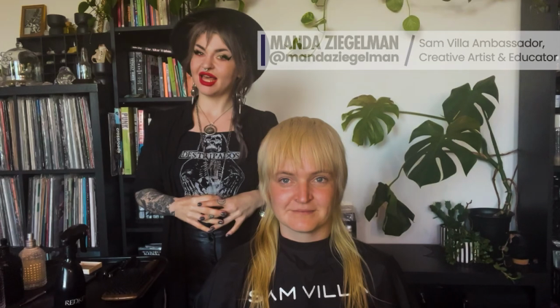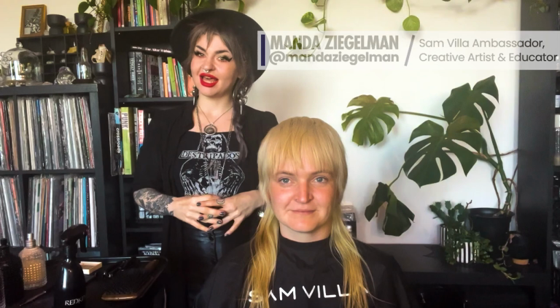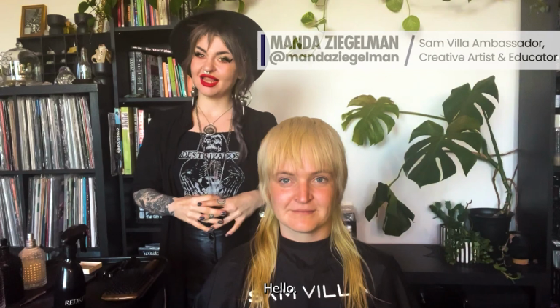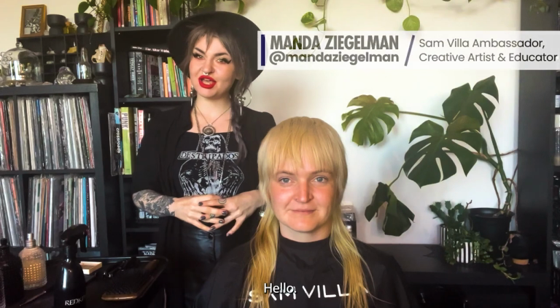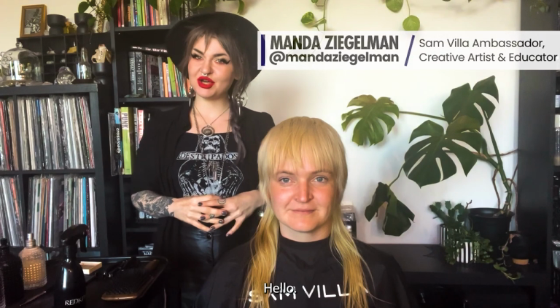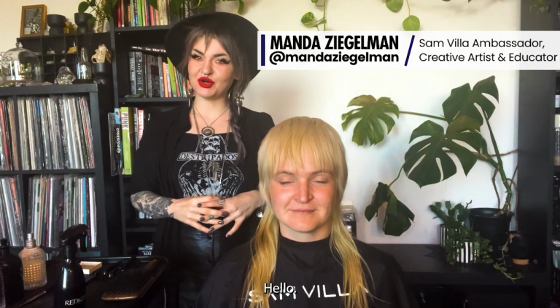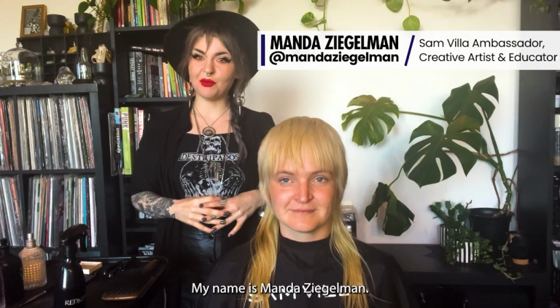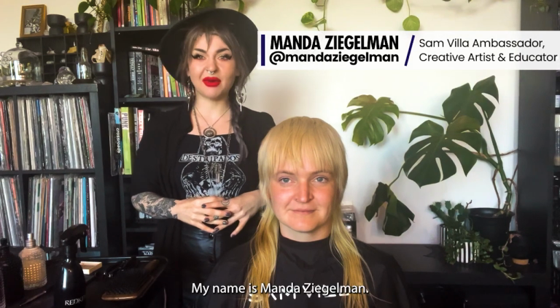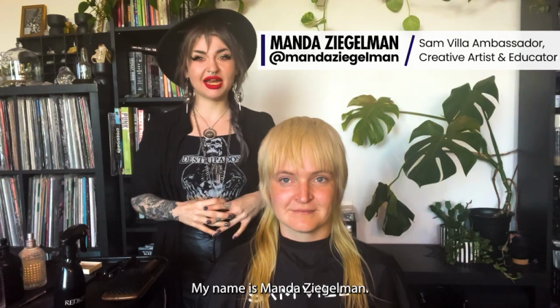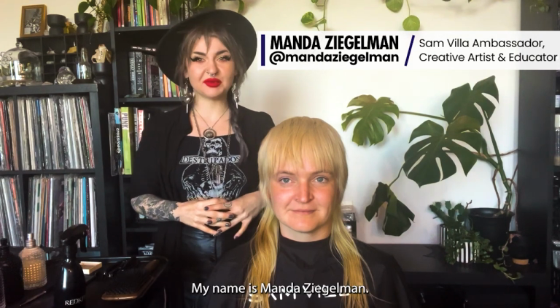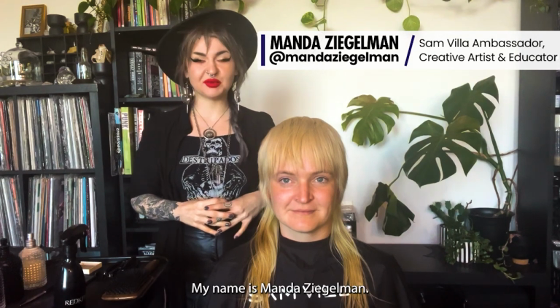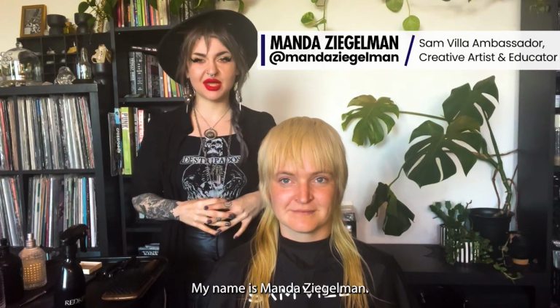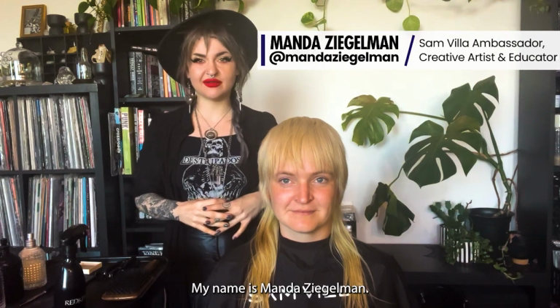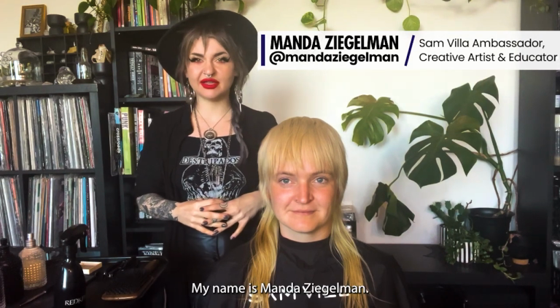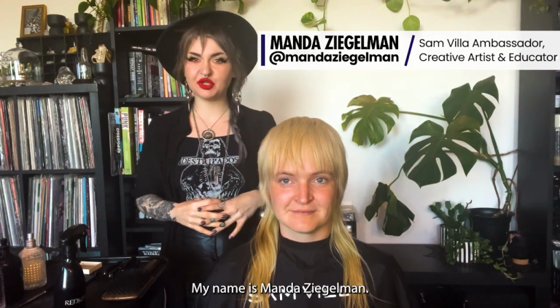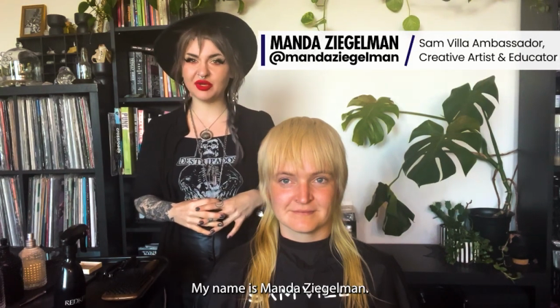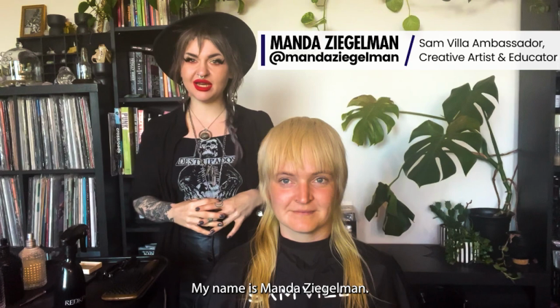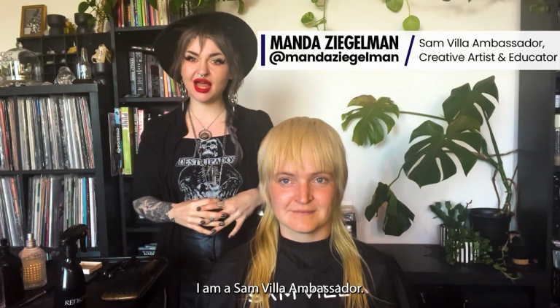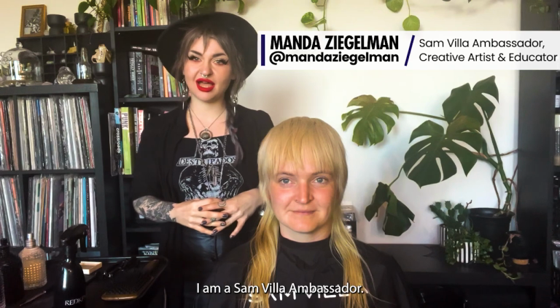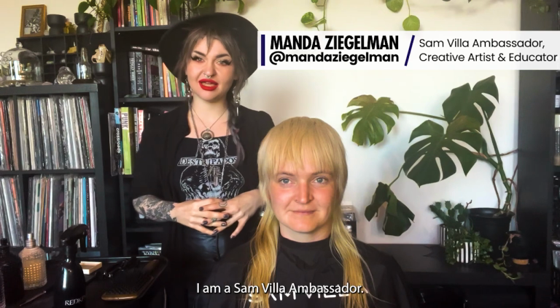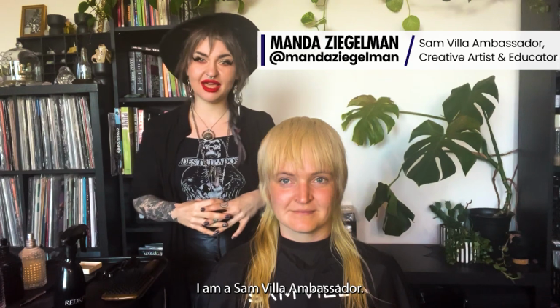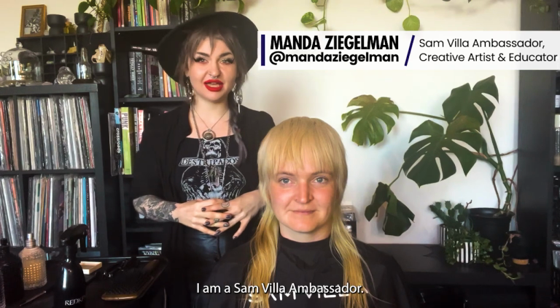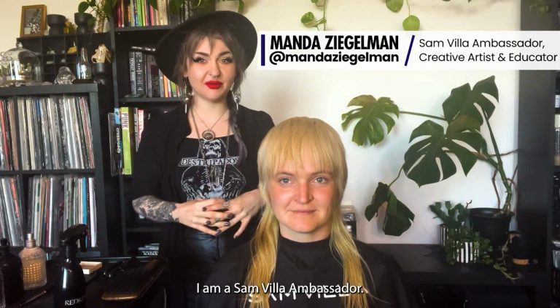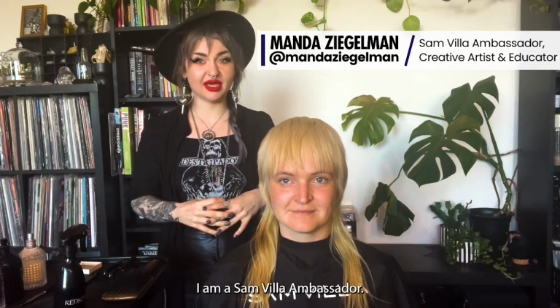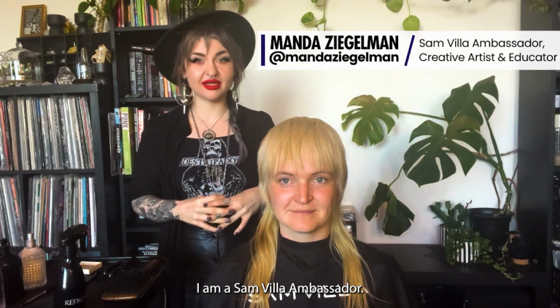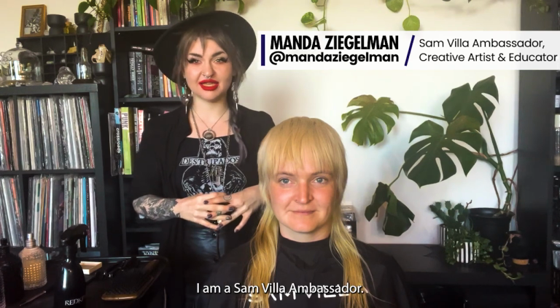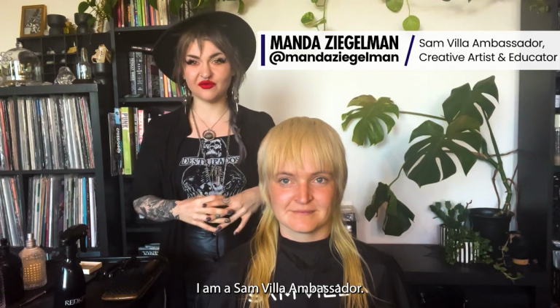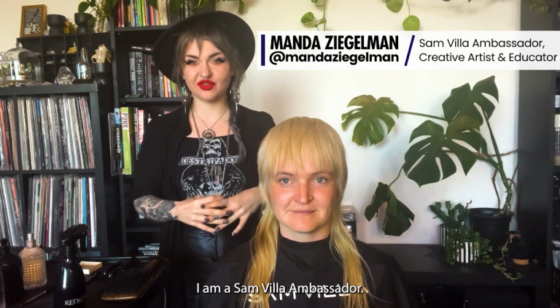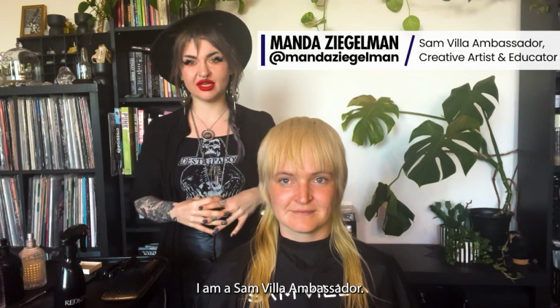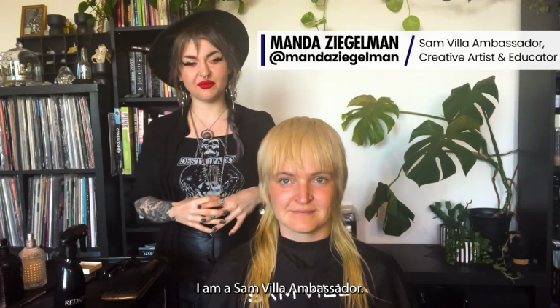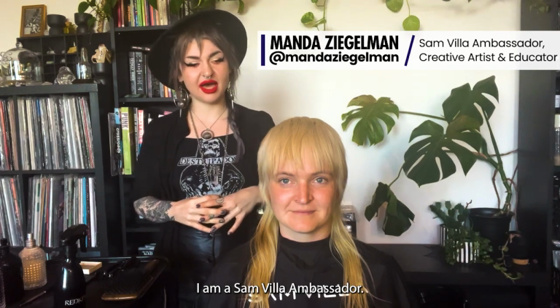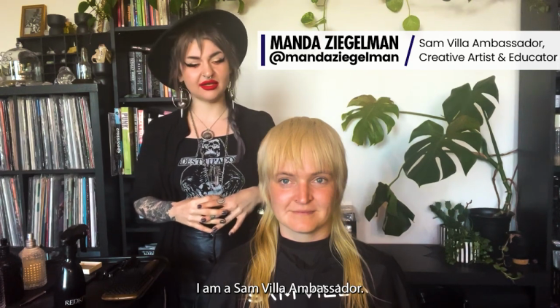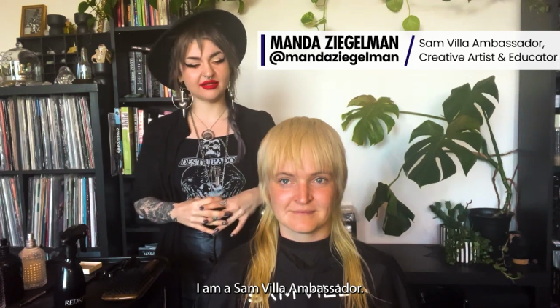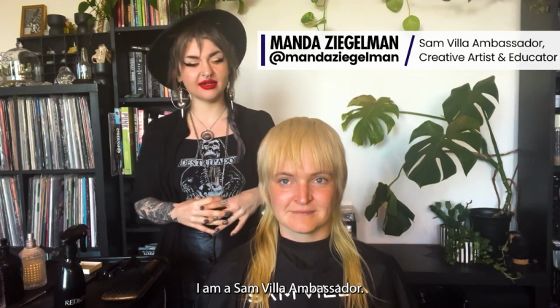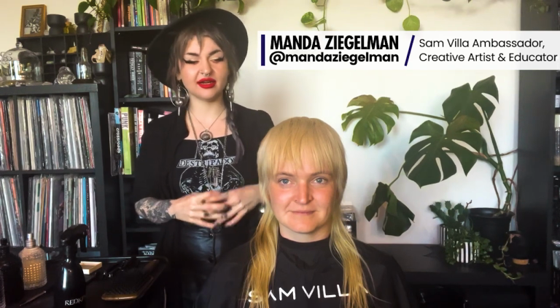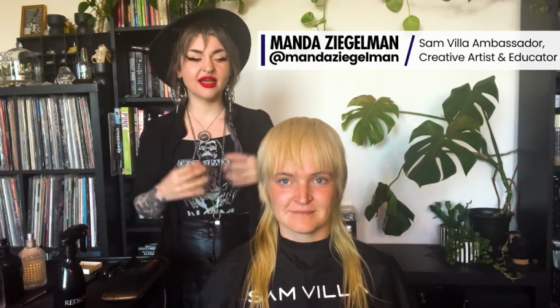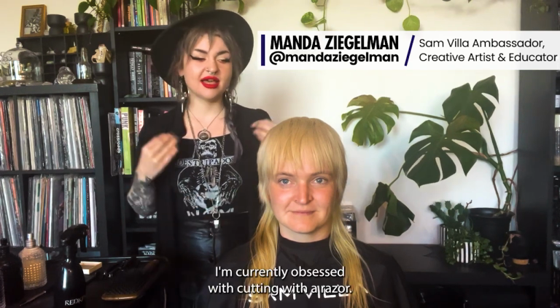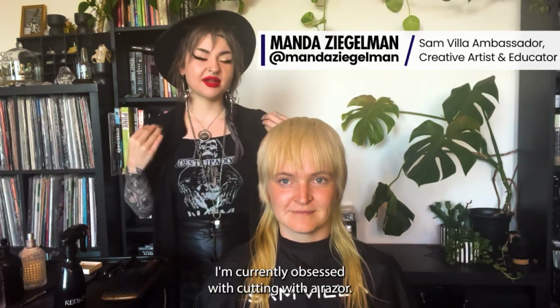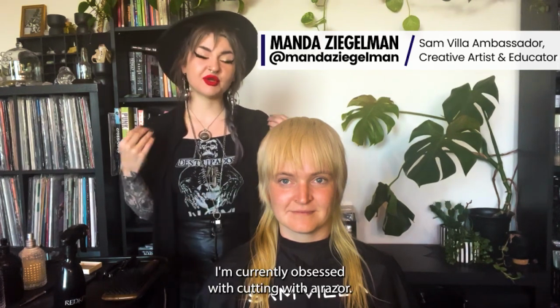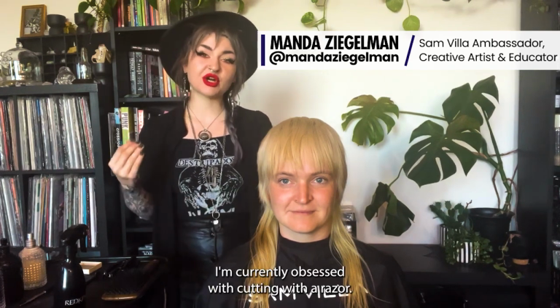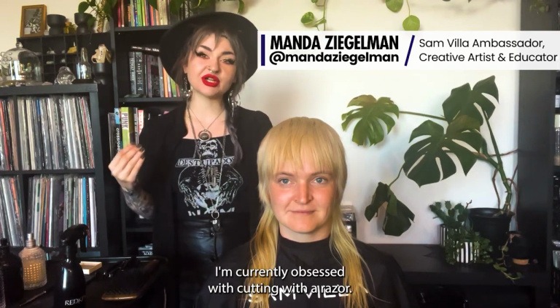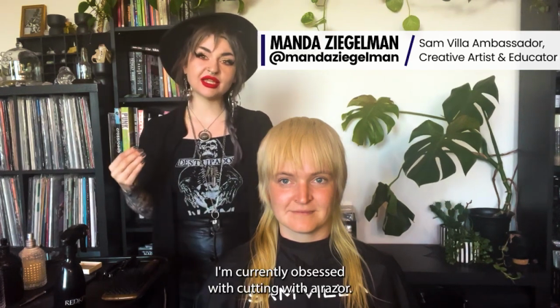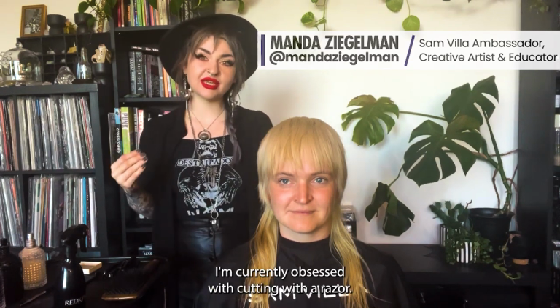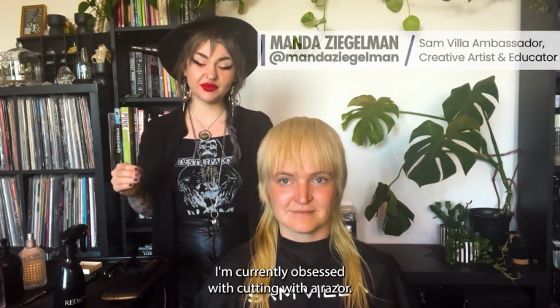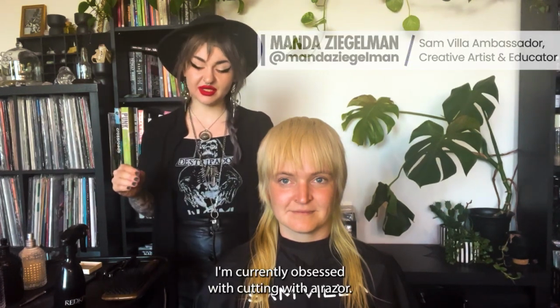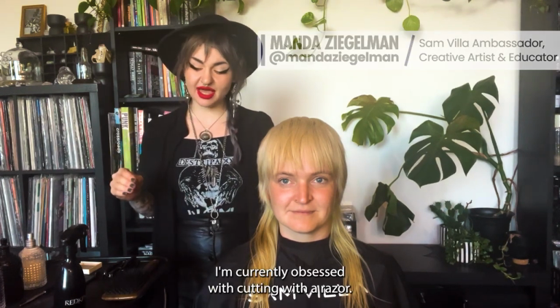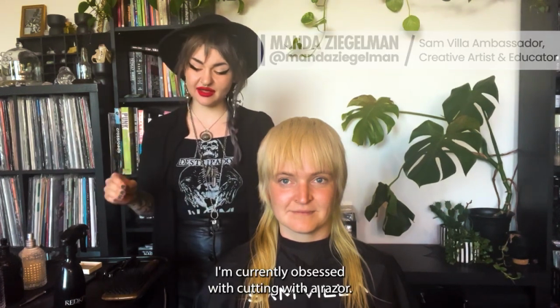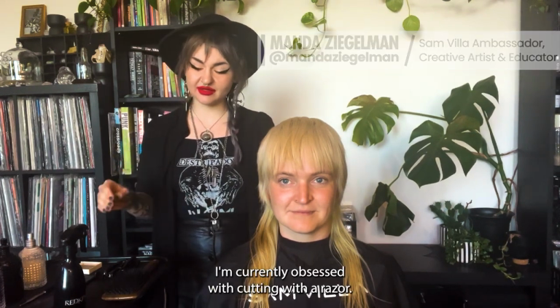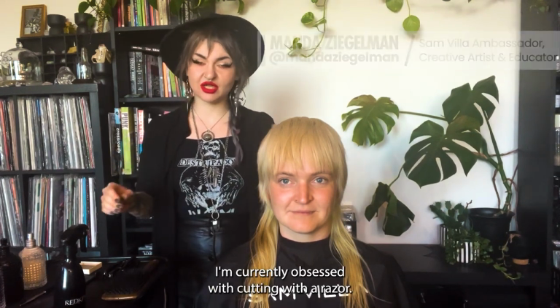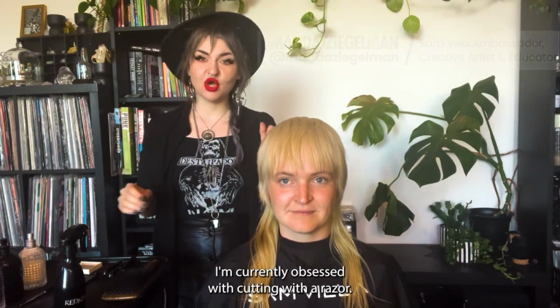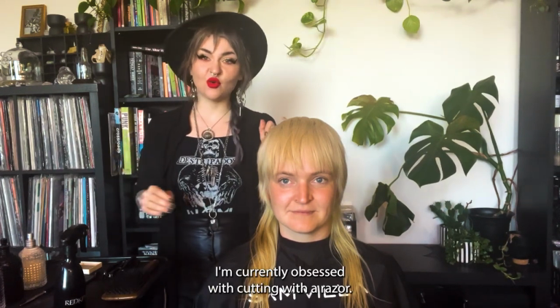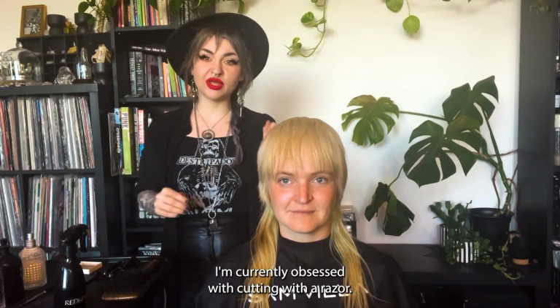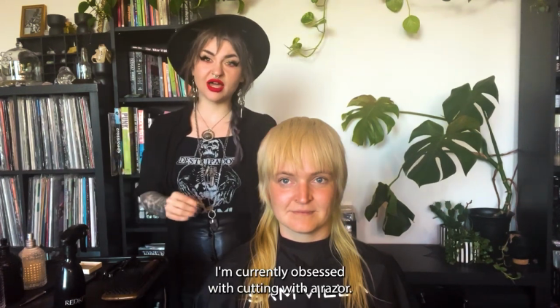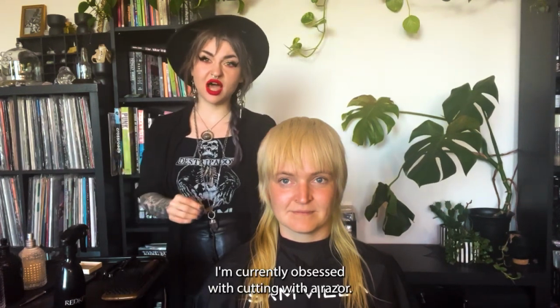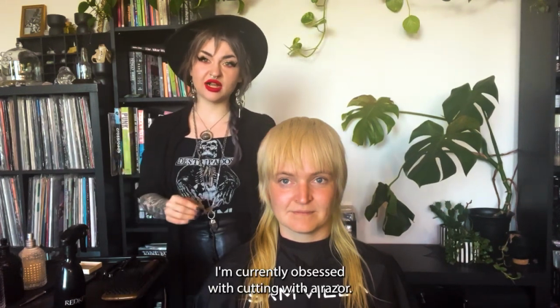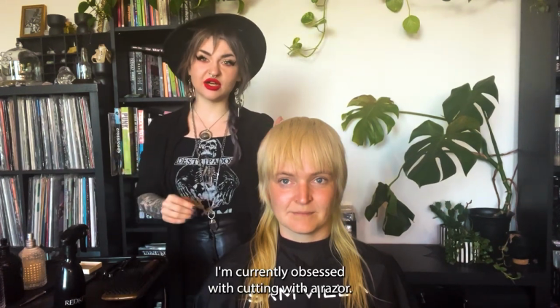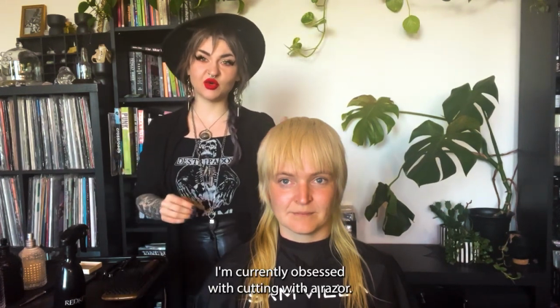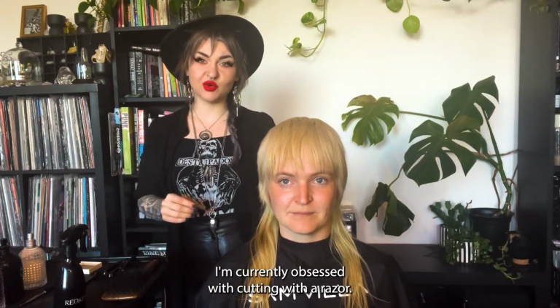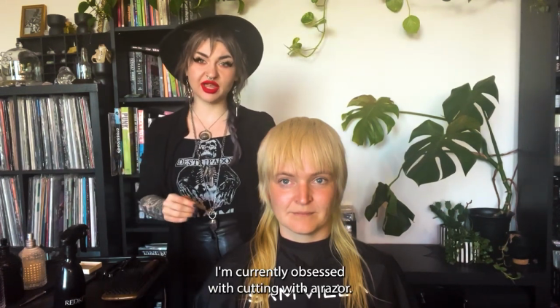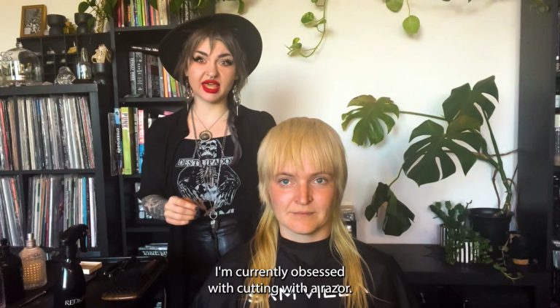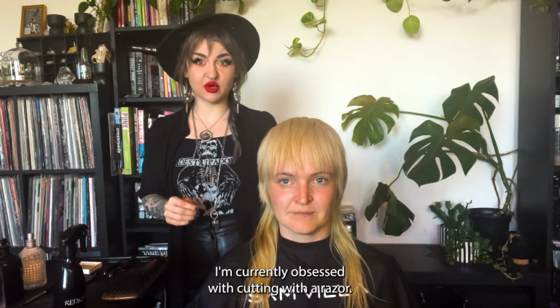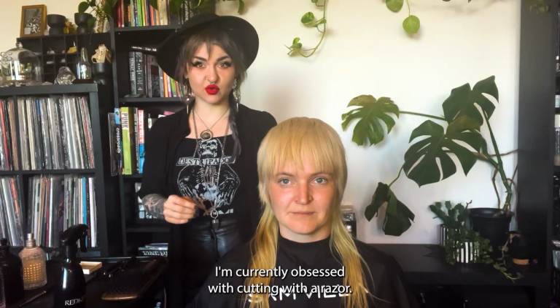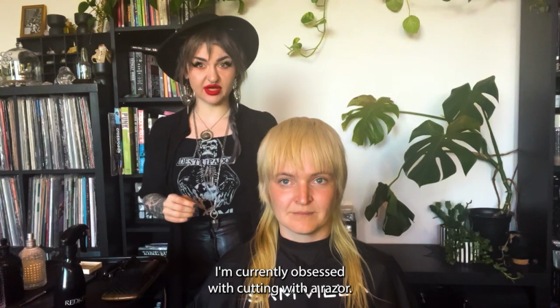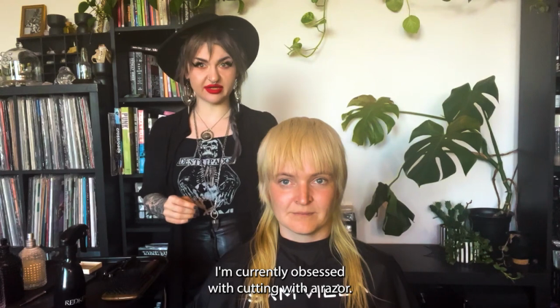Hello, my name is Amanda Ziegelman. I am a Sanvia ambassador, and I'm currently obsessed with cutting with a razor.